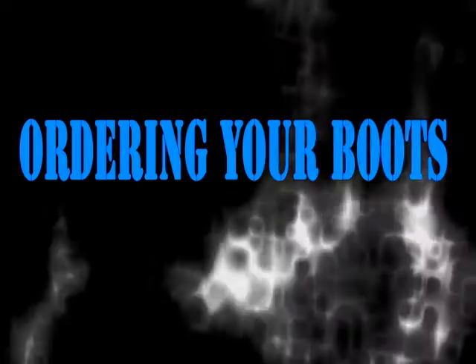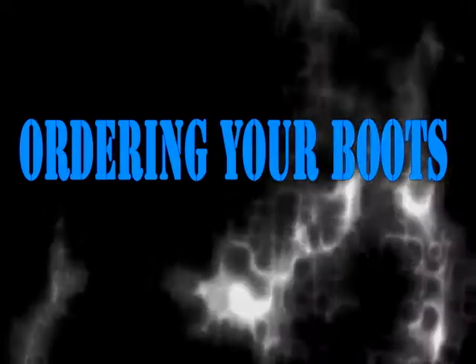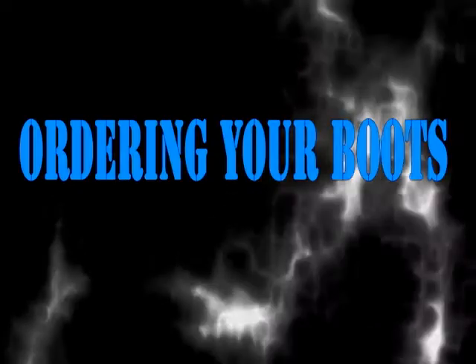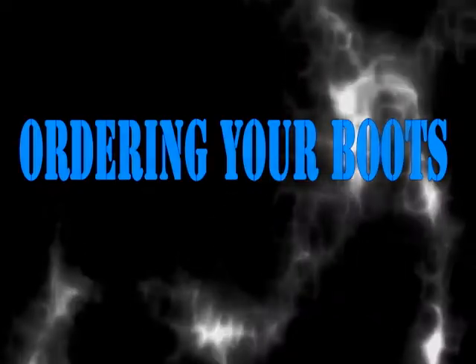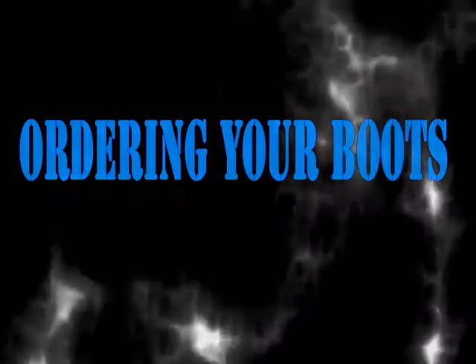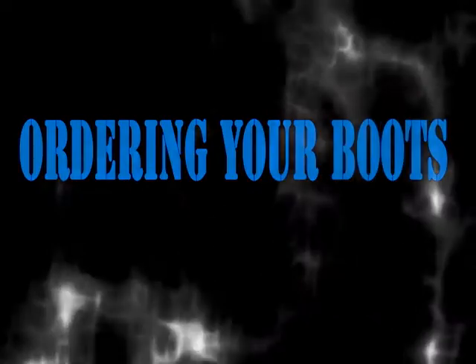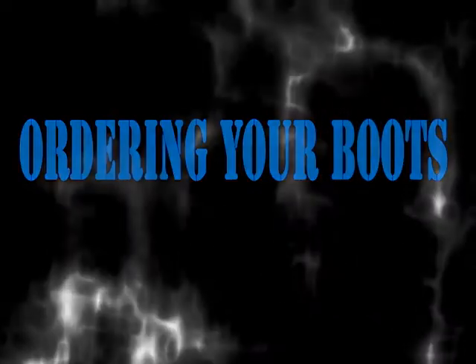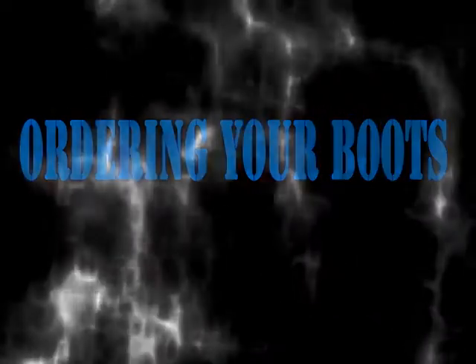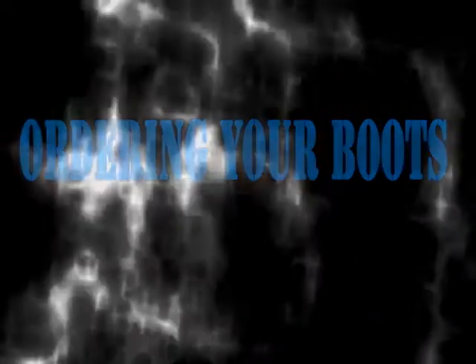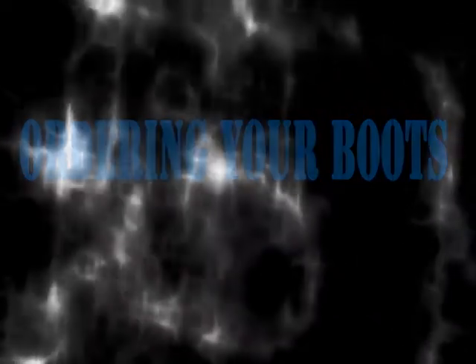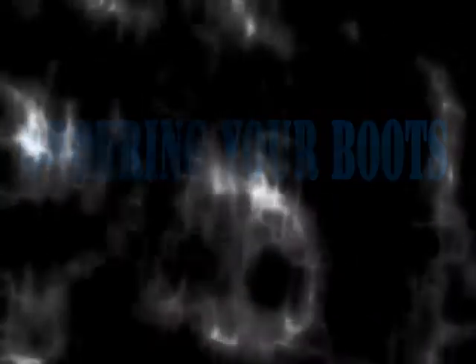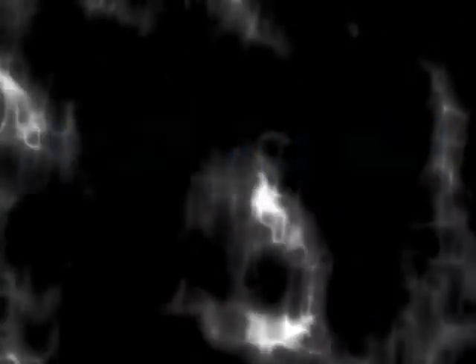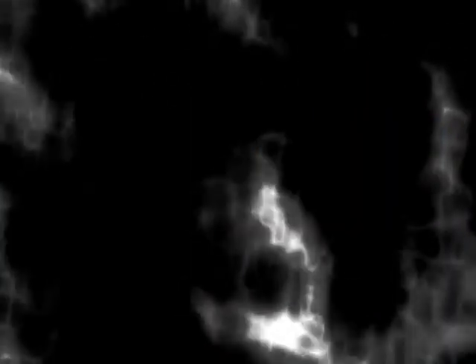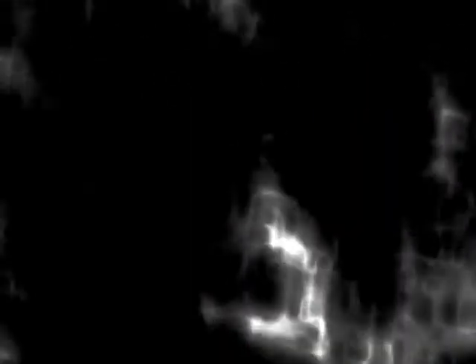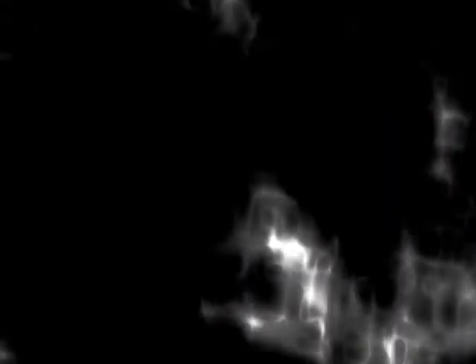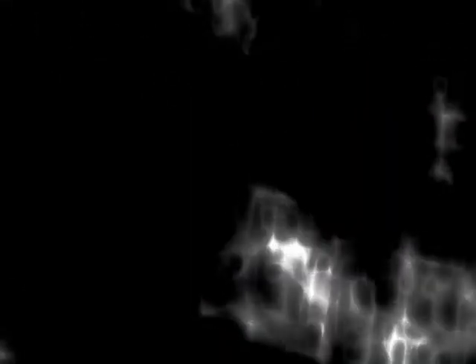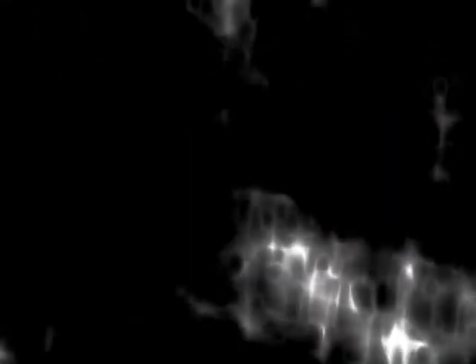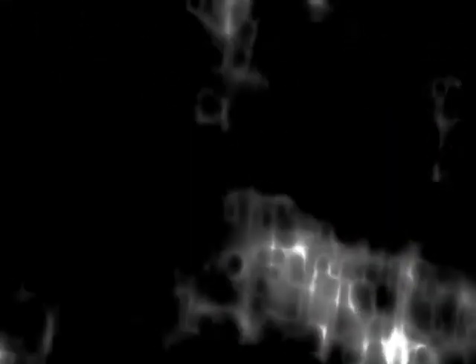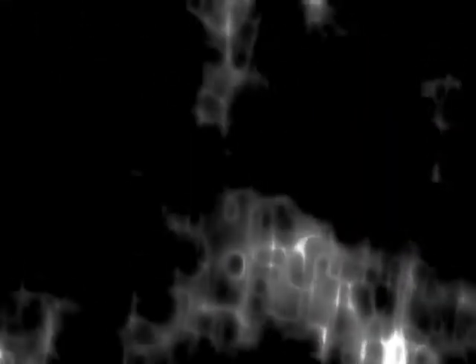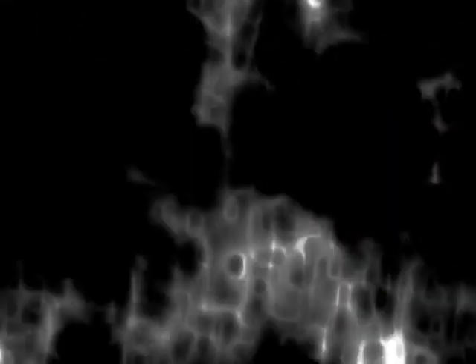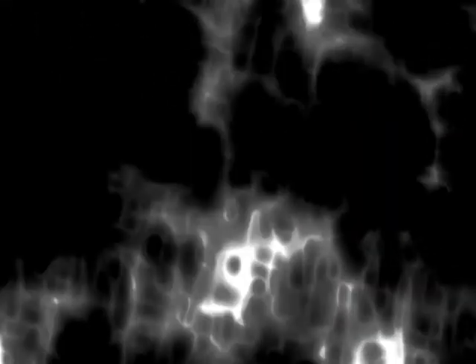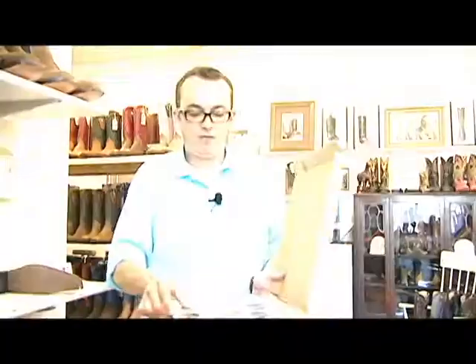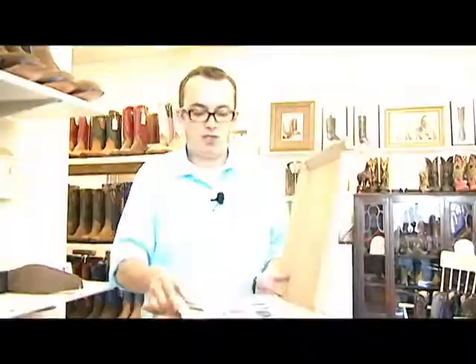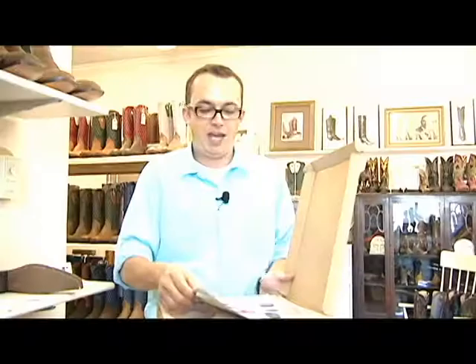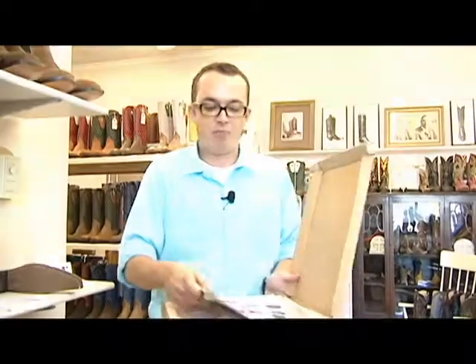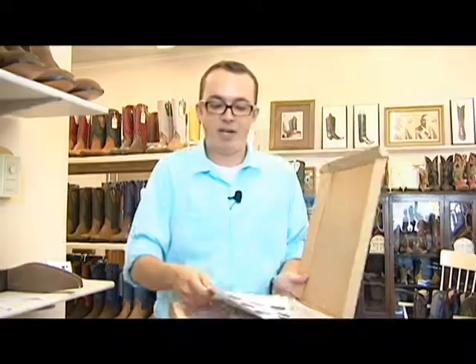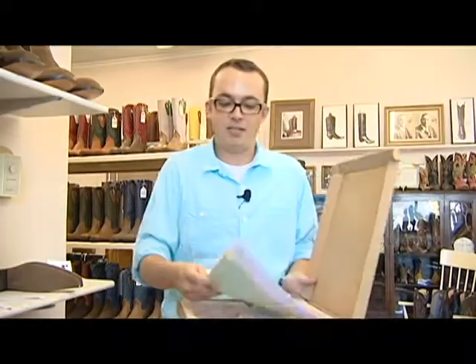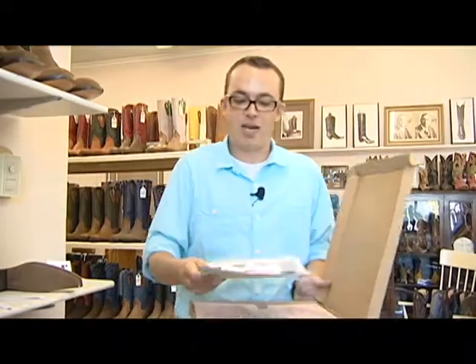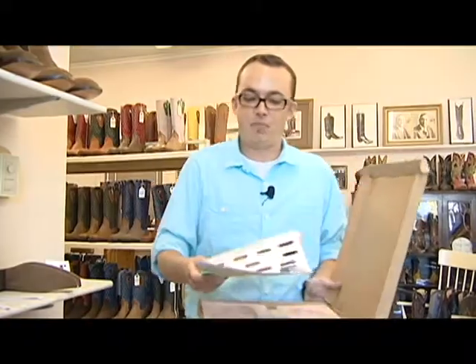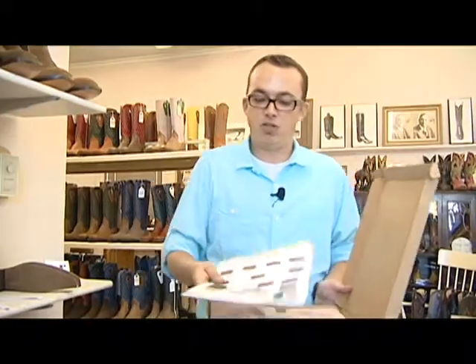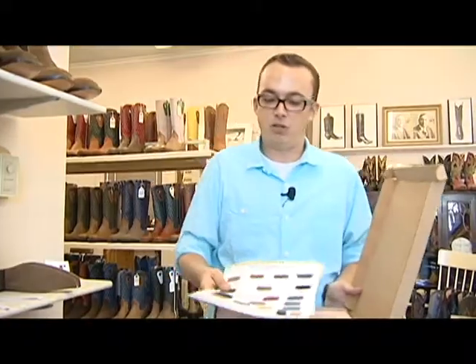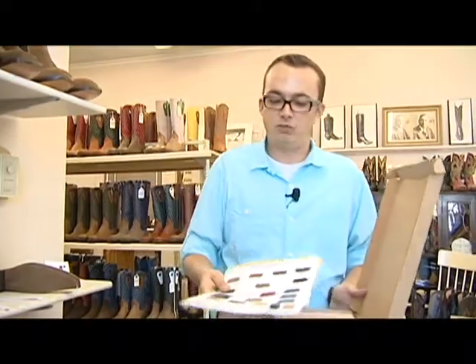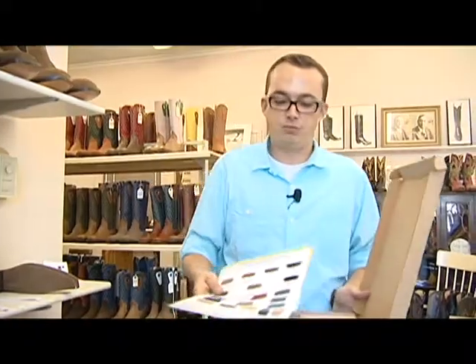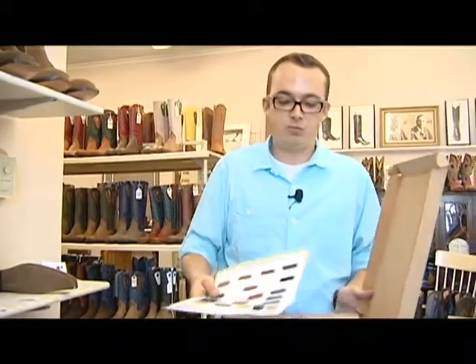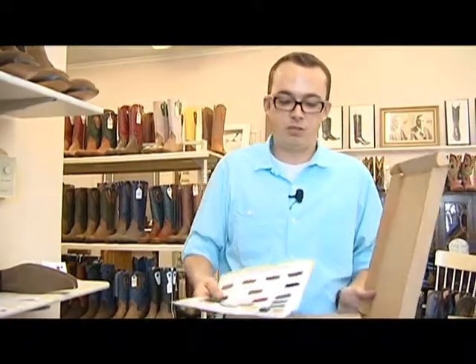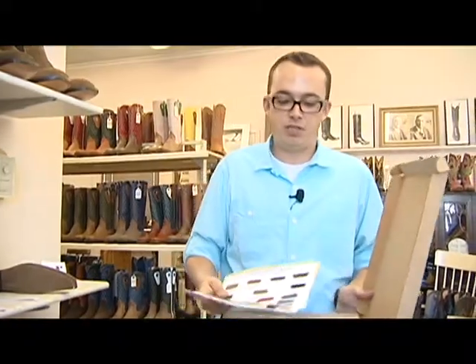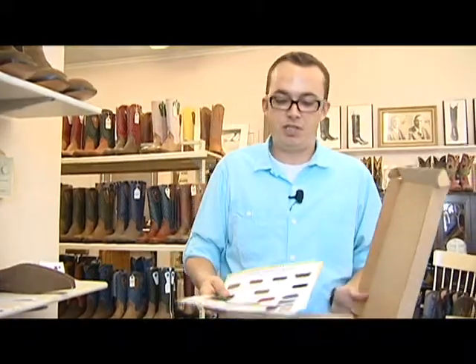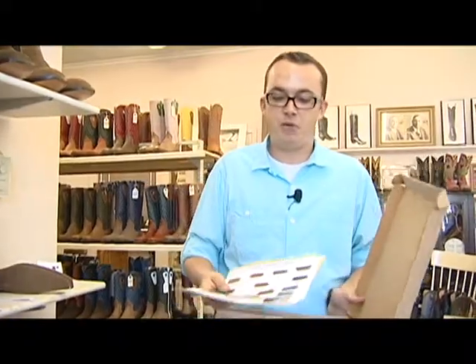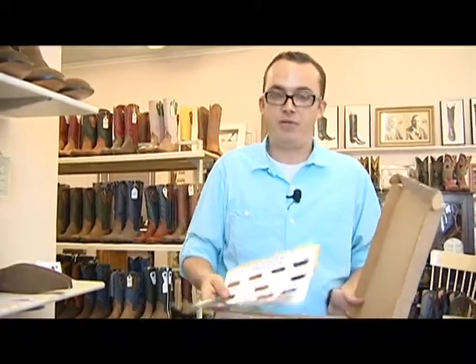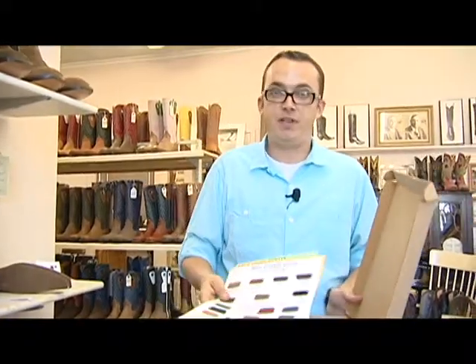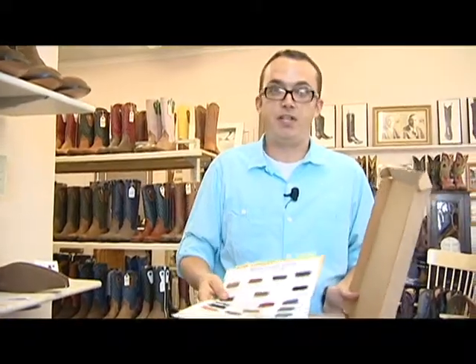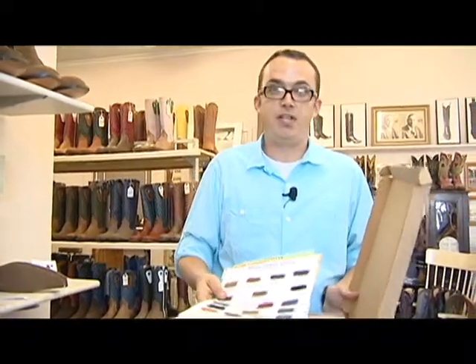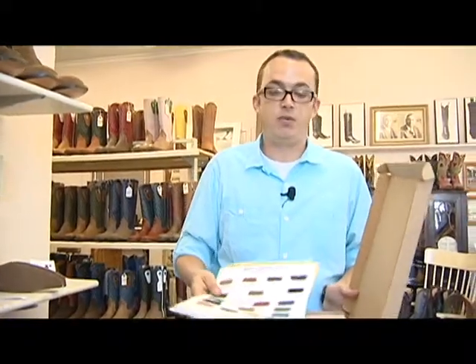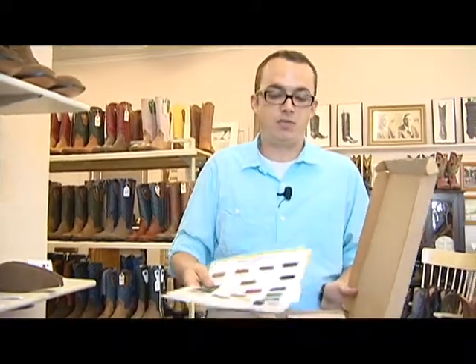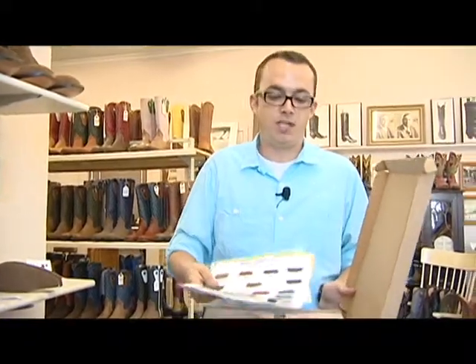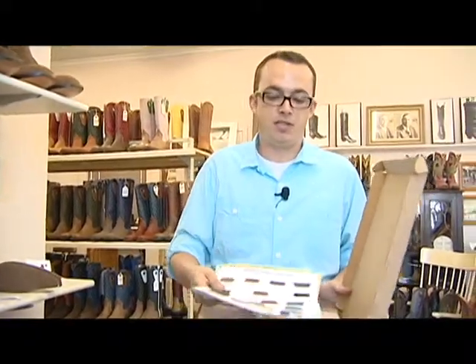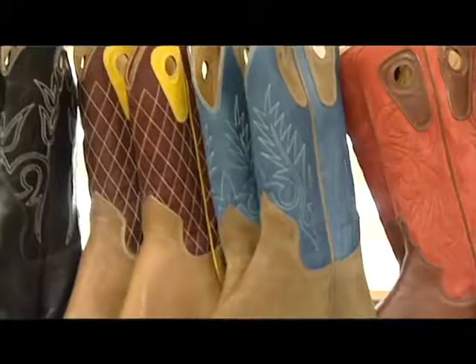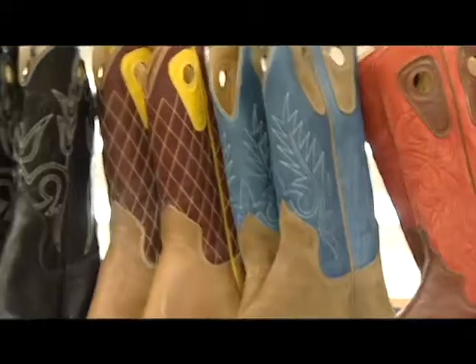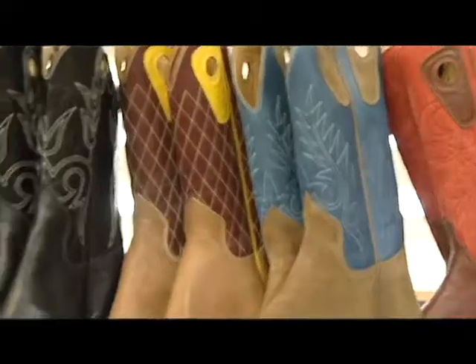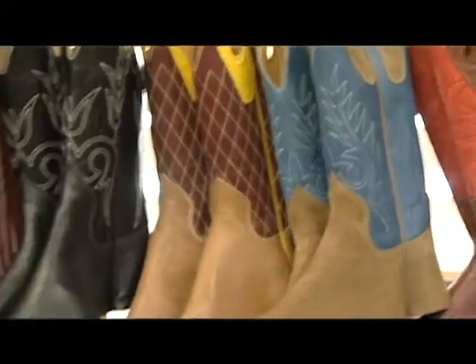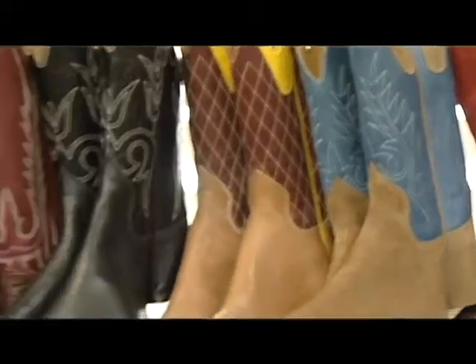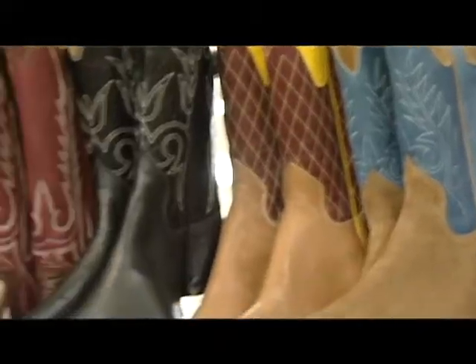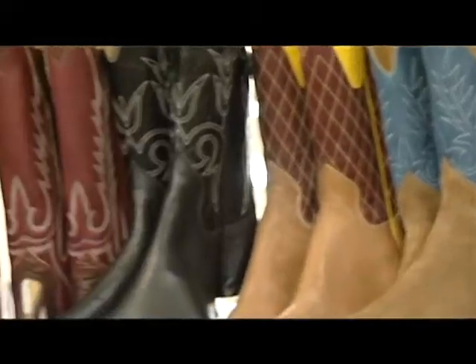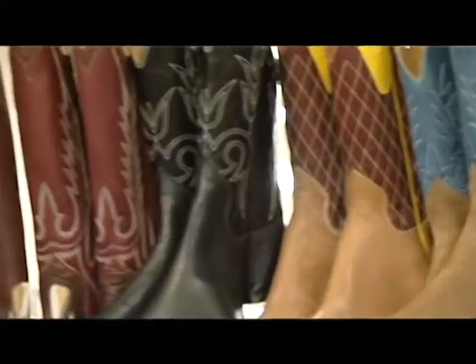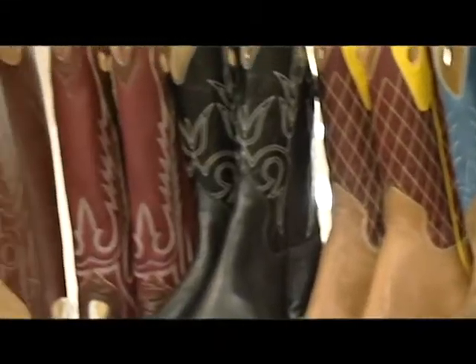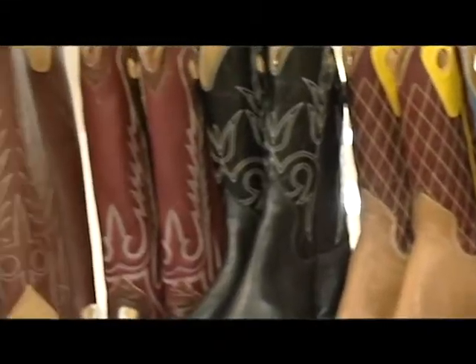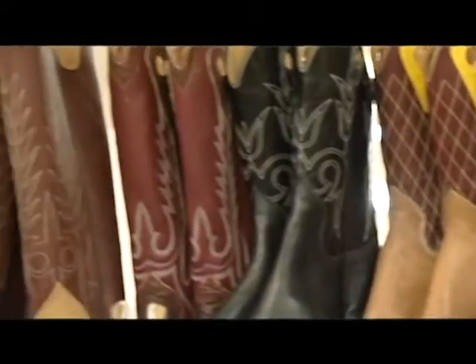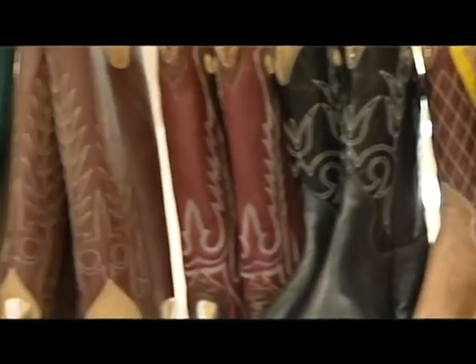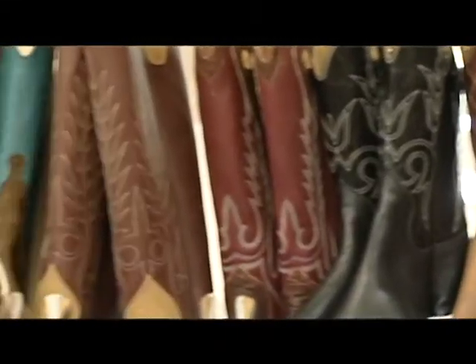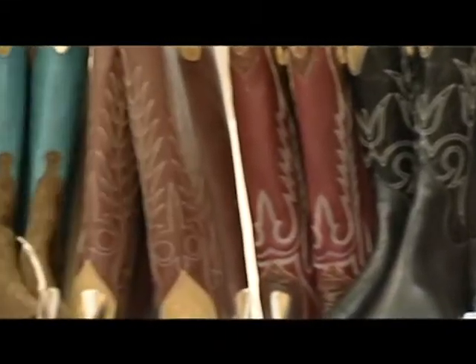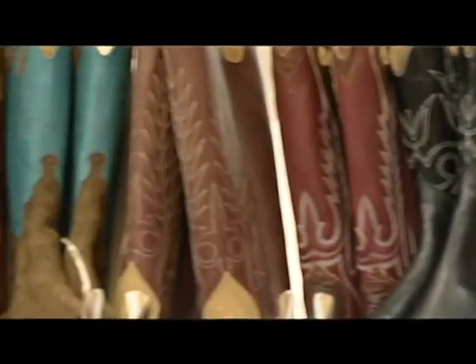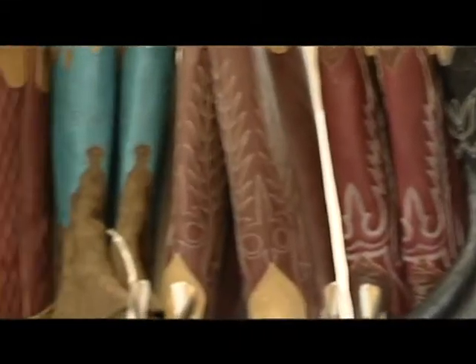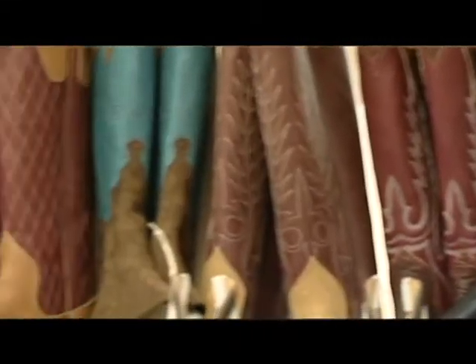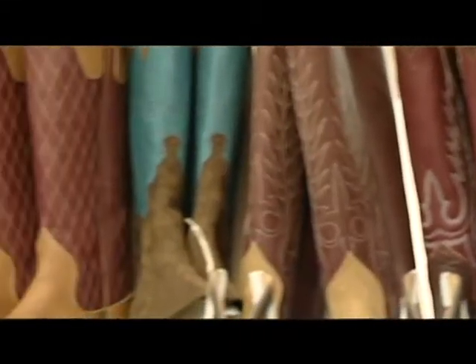Handcrafted in Amarillo, Texas. If you can't make it to Amarillo, we'll send you a fit kit, which has all the information you need to order a pair of boots.